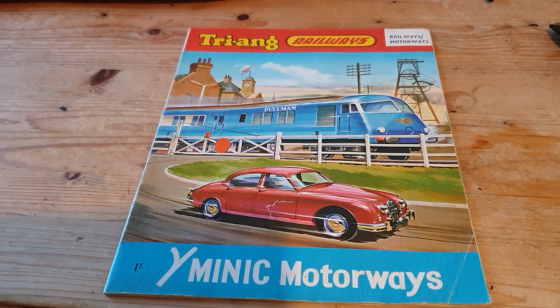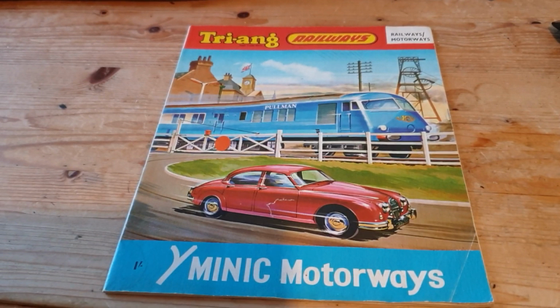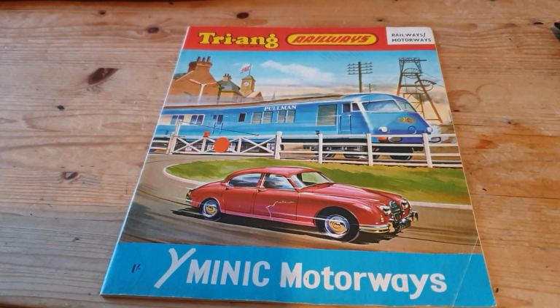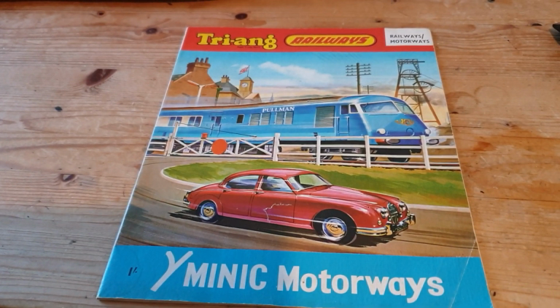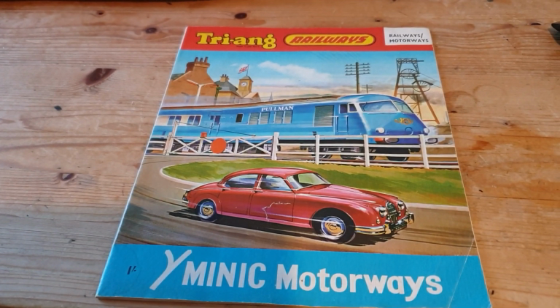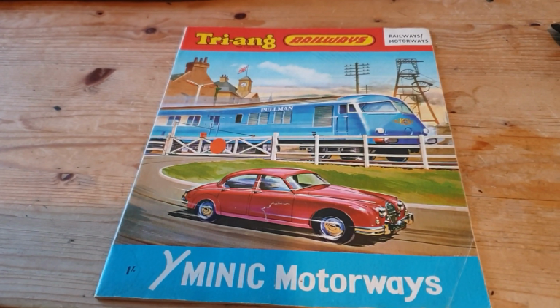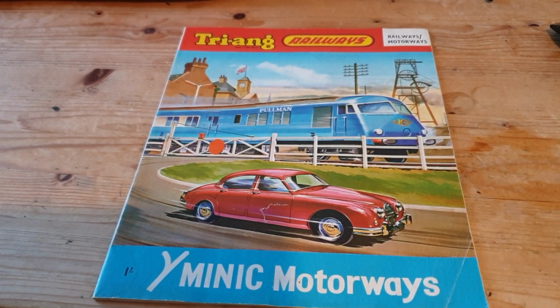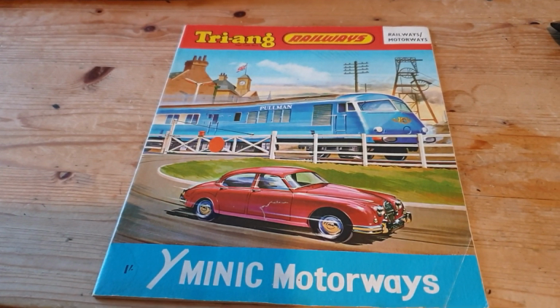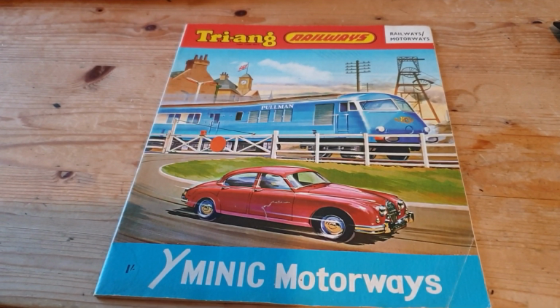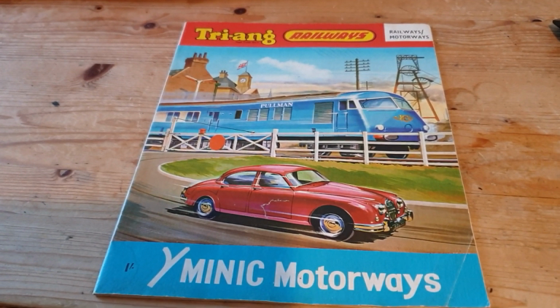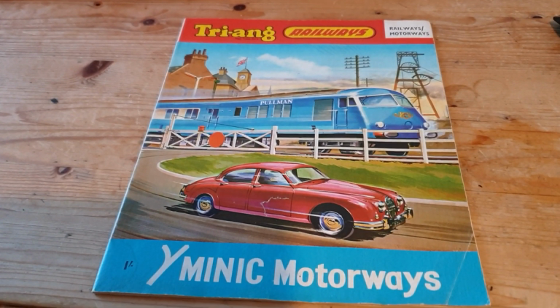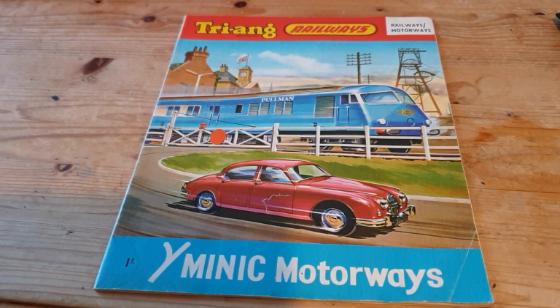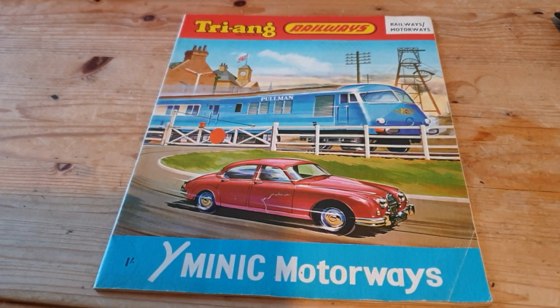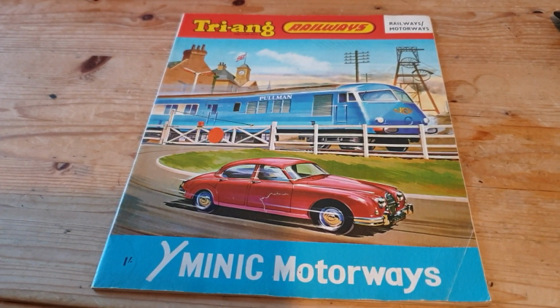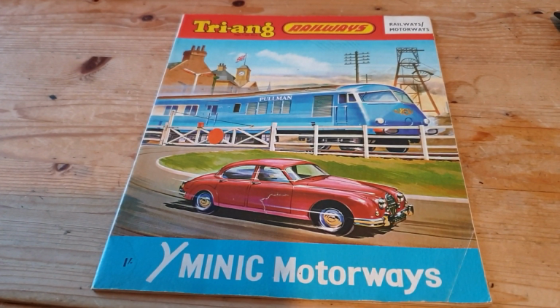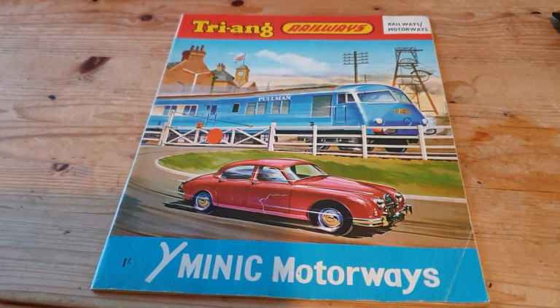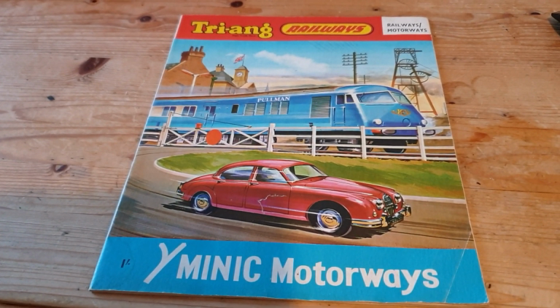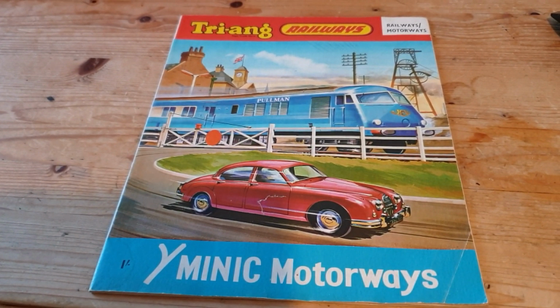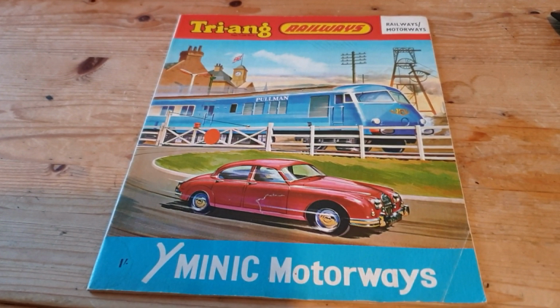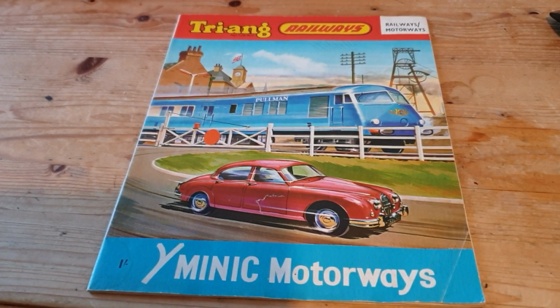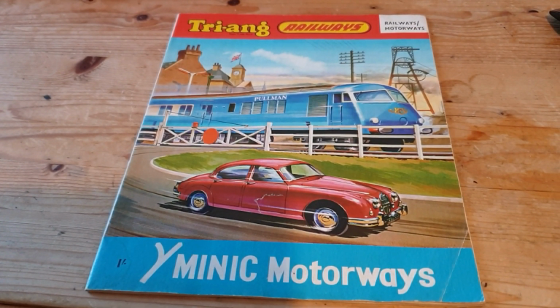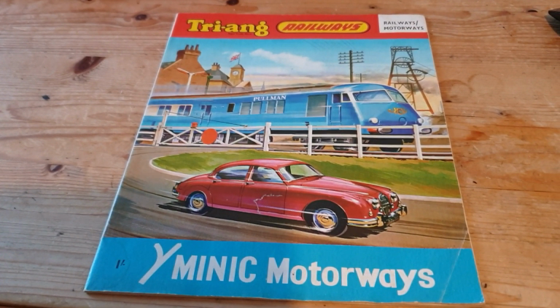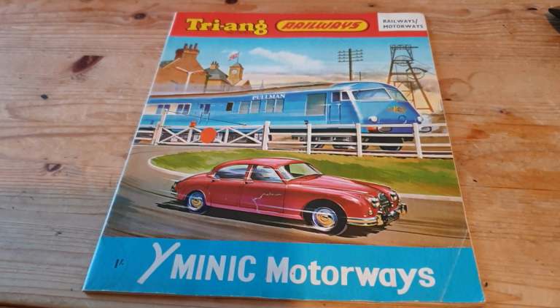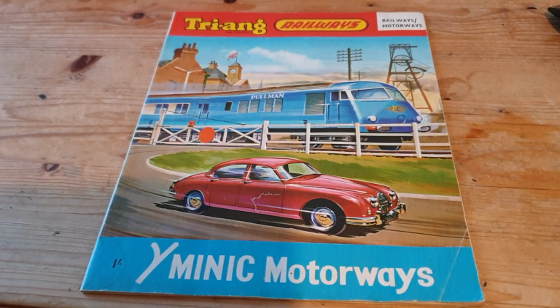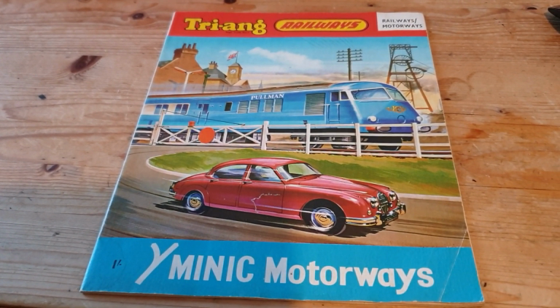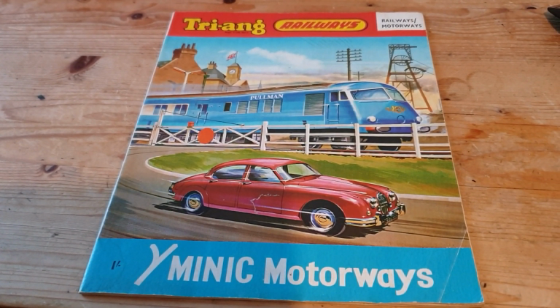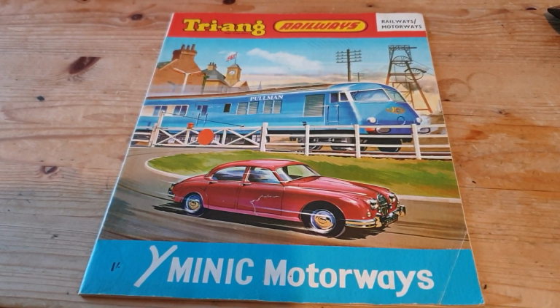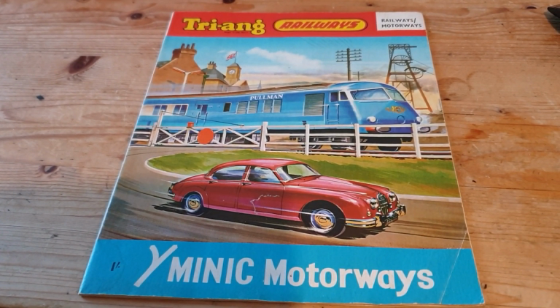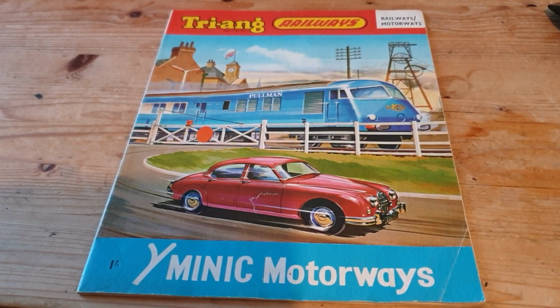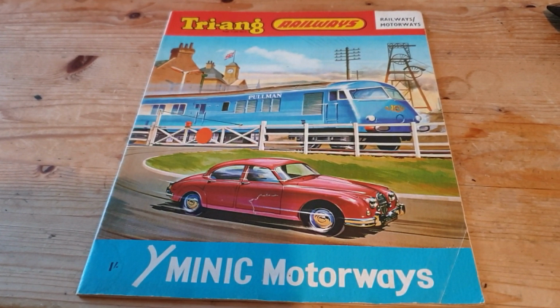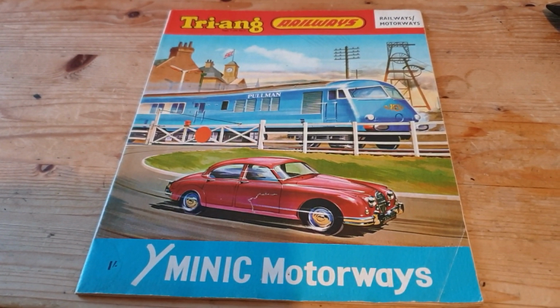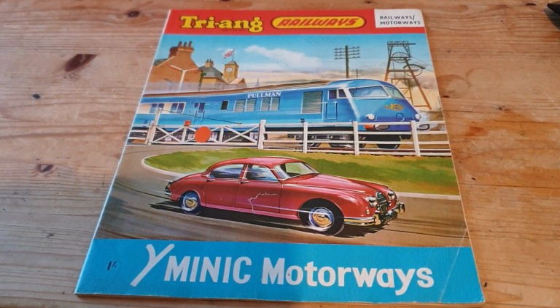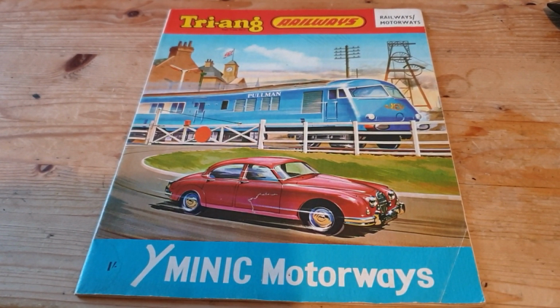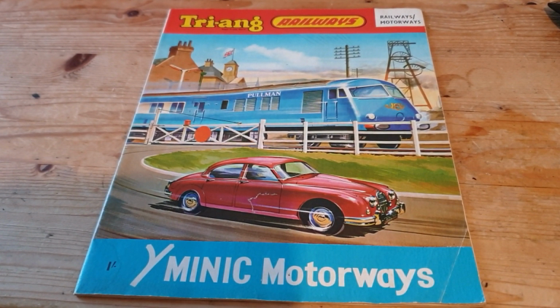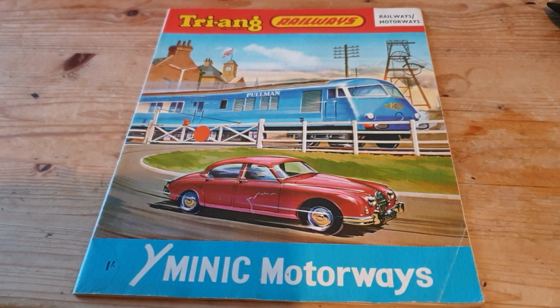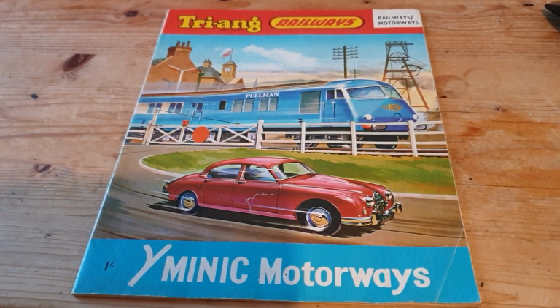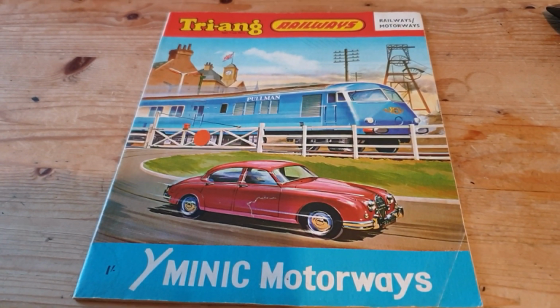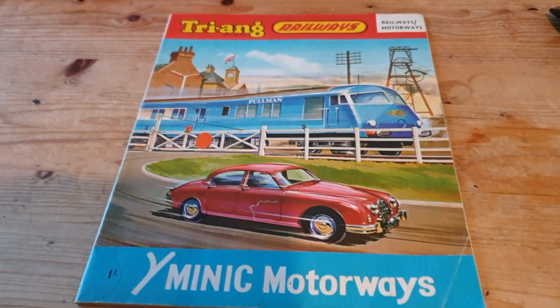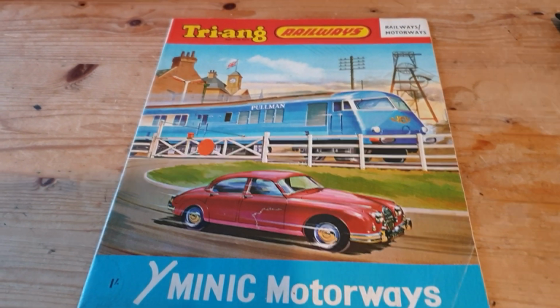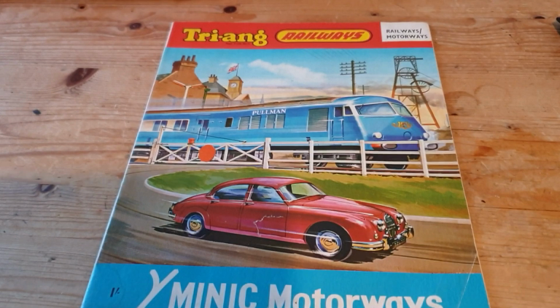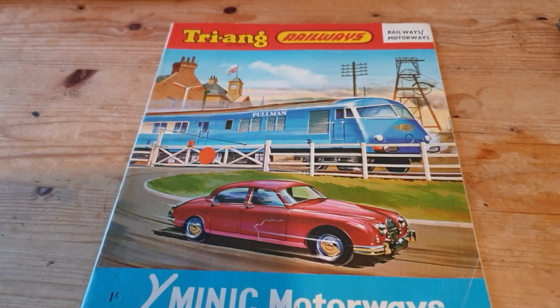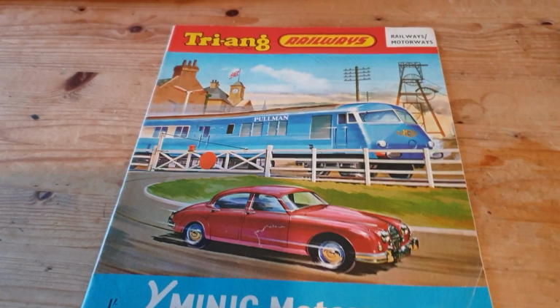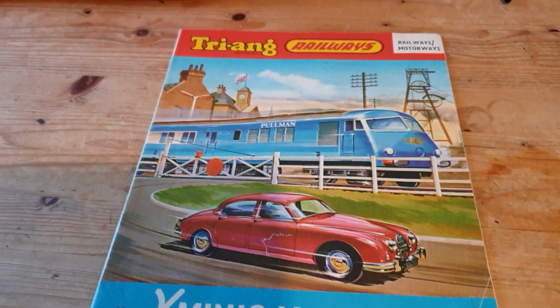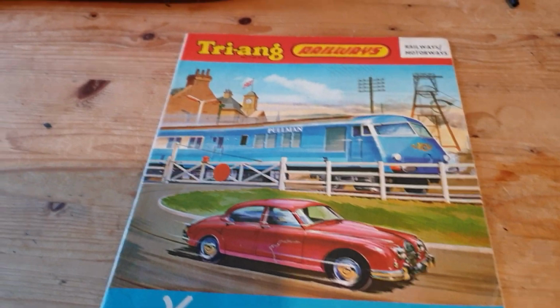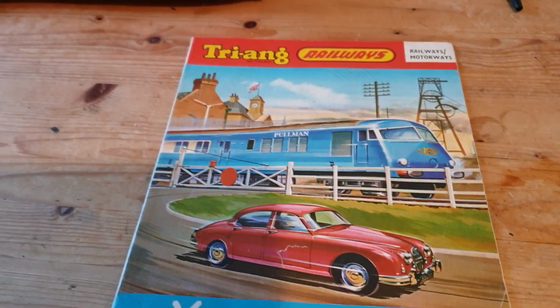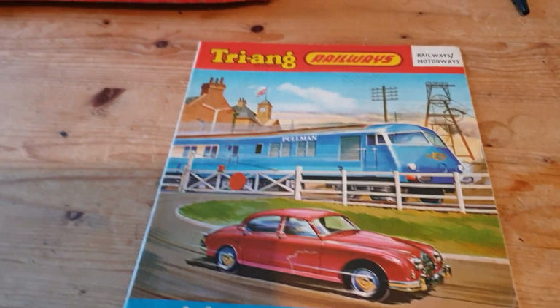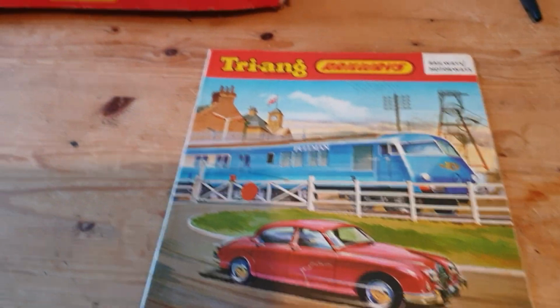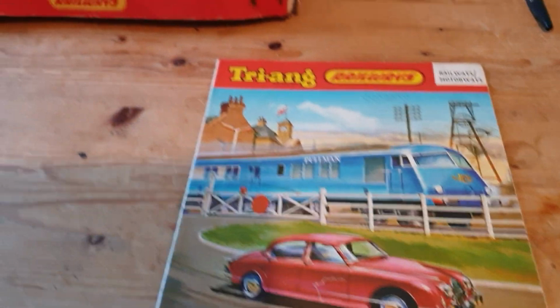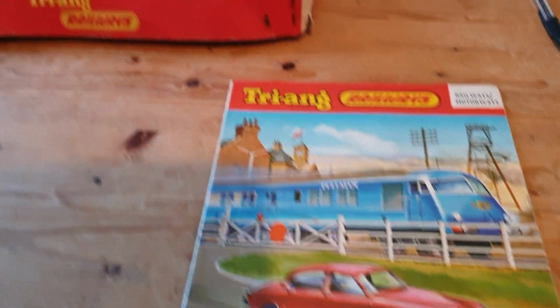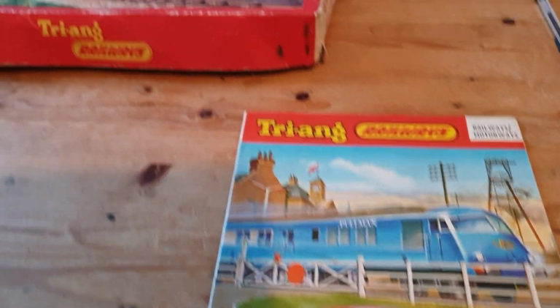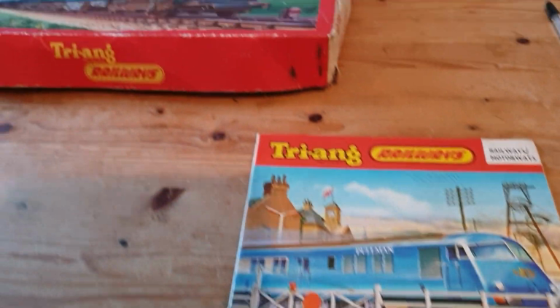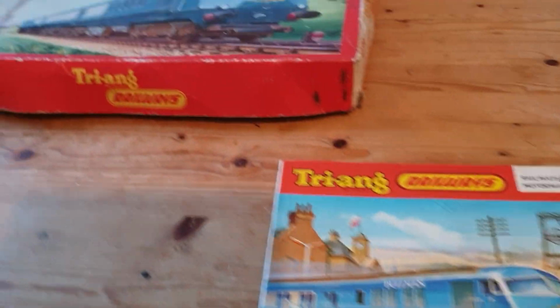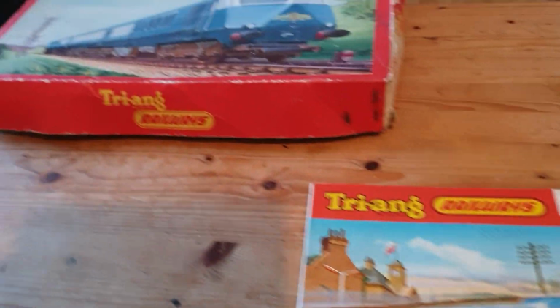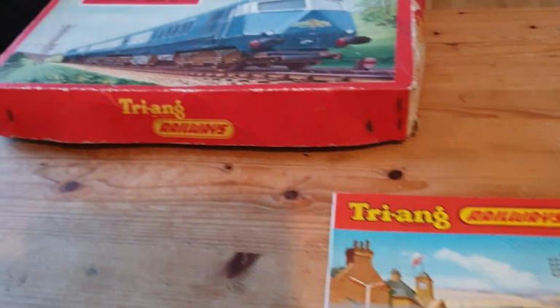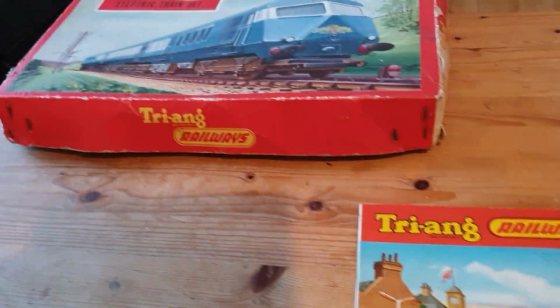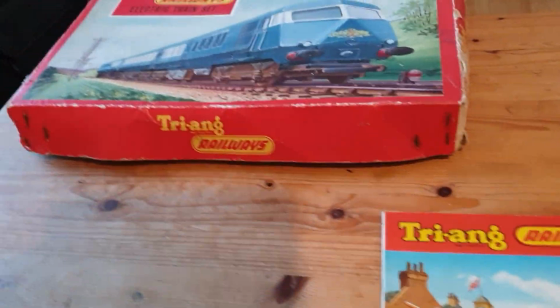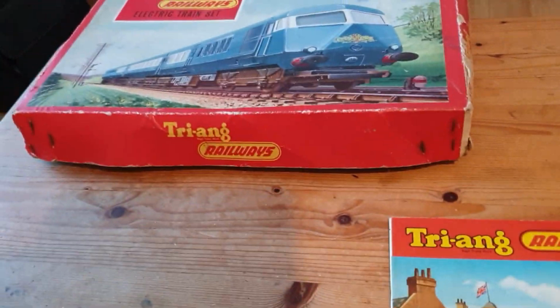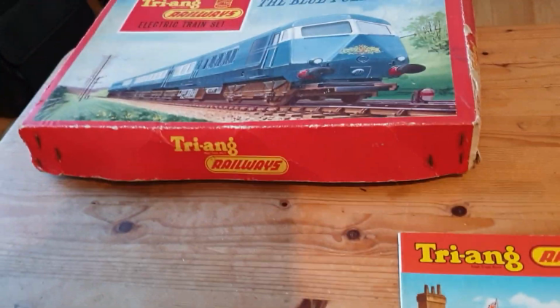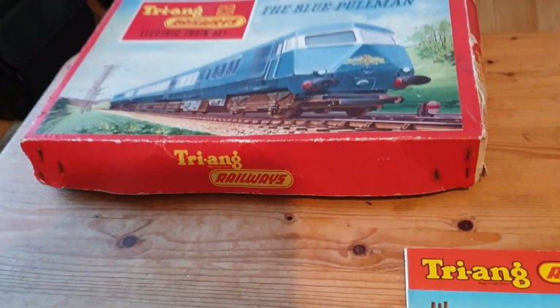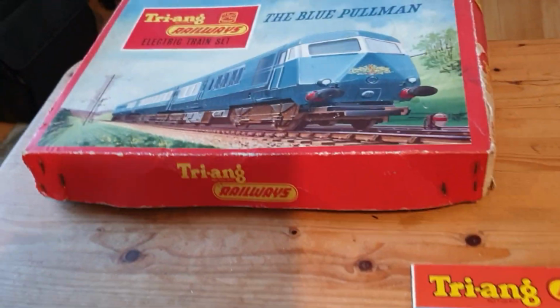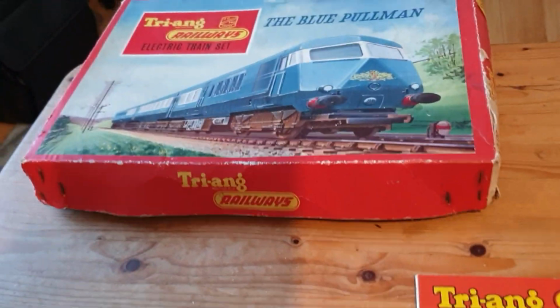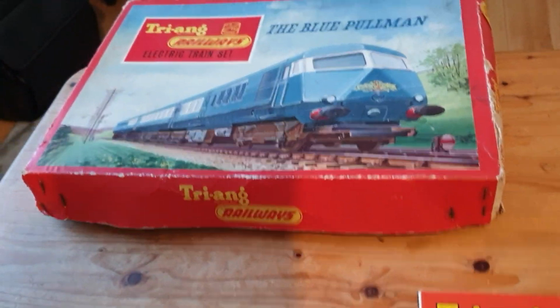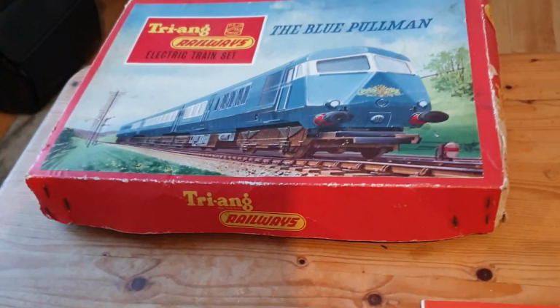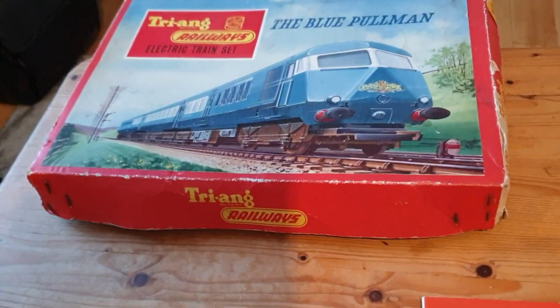Hello, welcome back. Today we've got the Blue Pullman train set to look at.